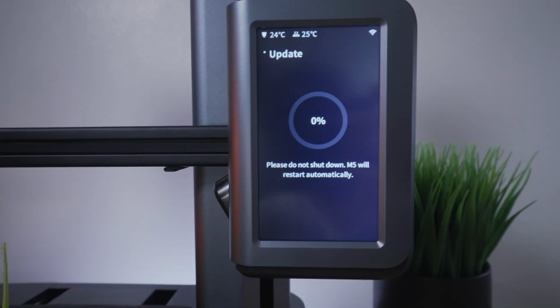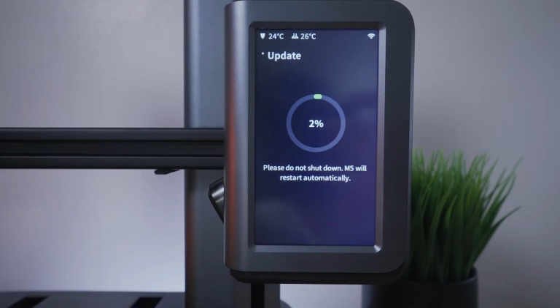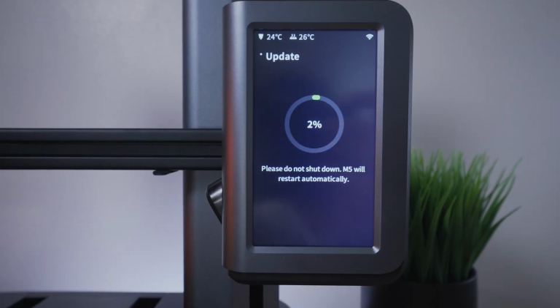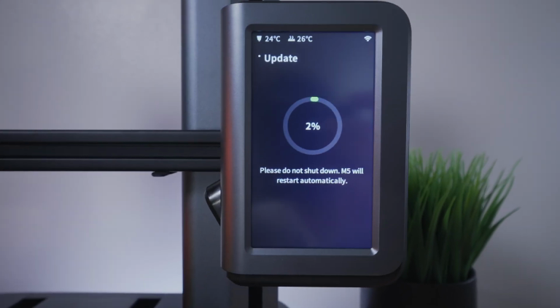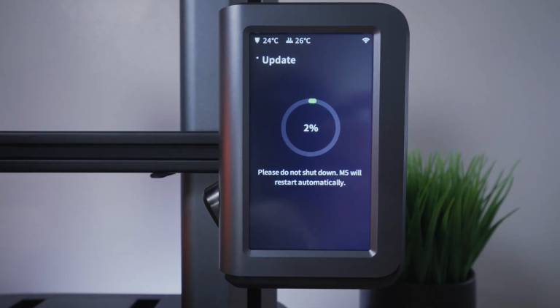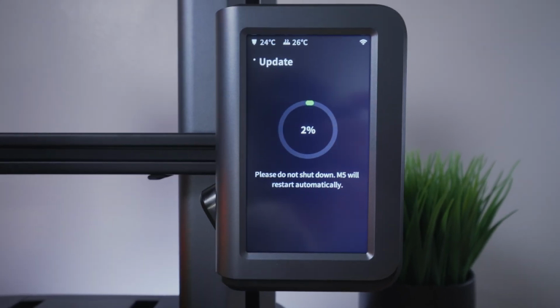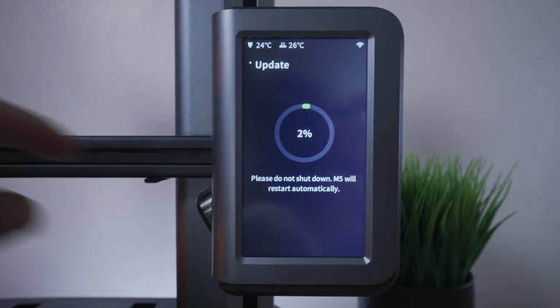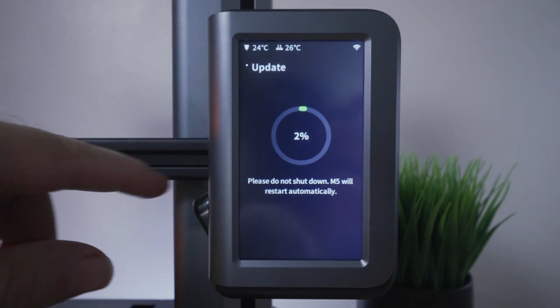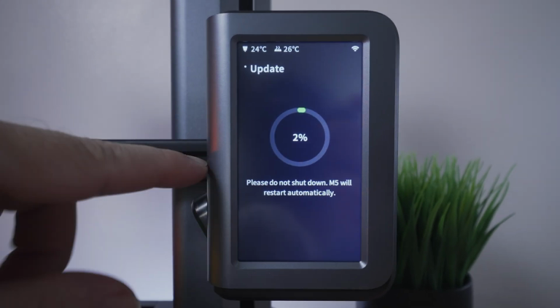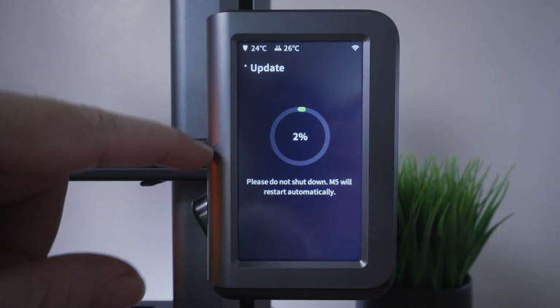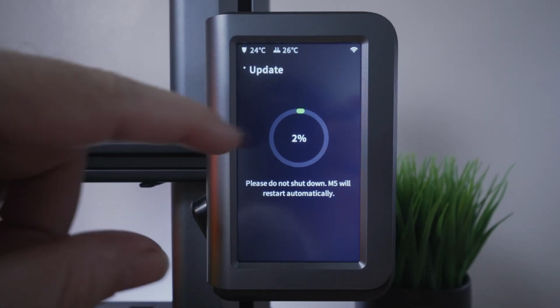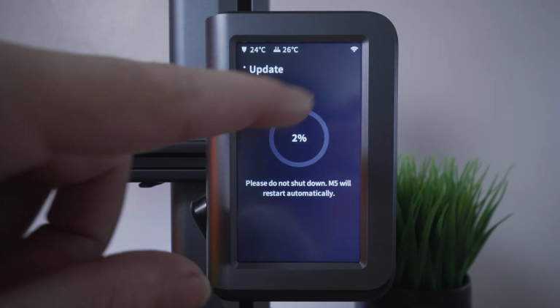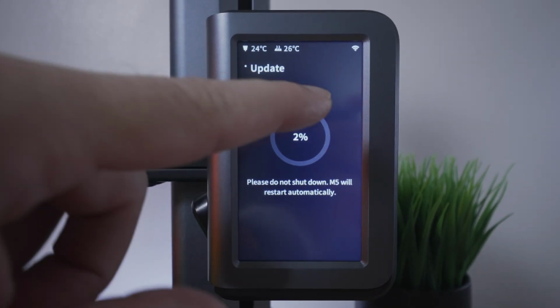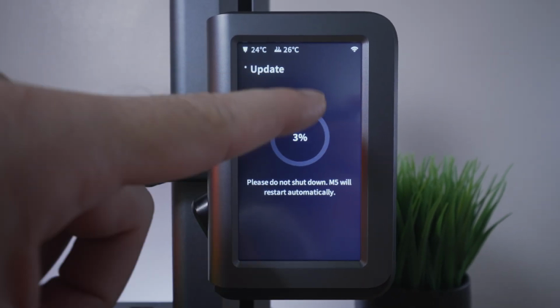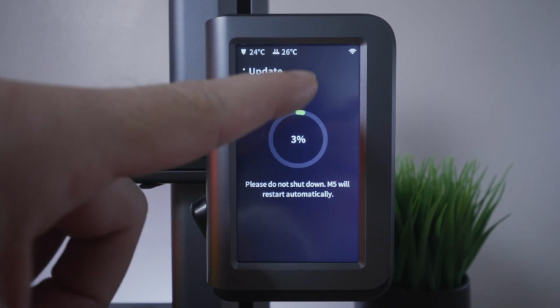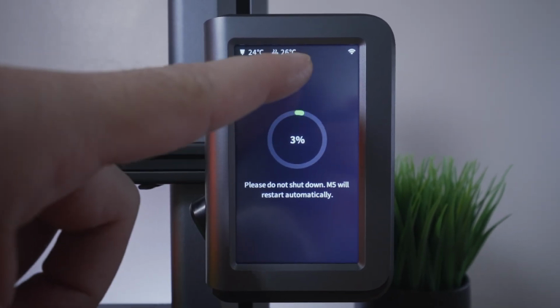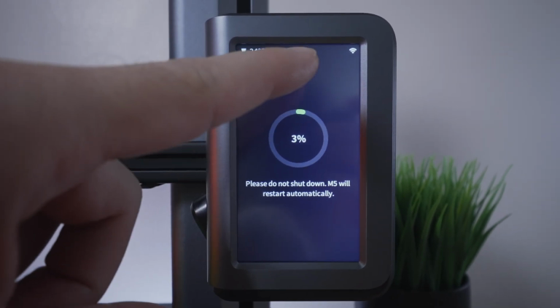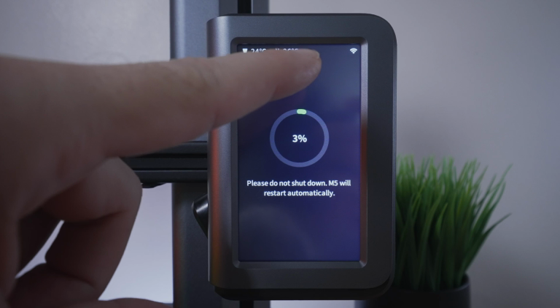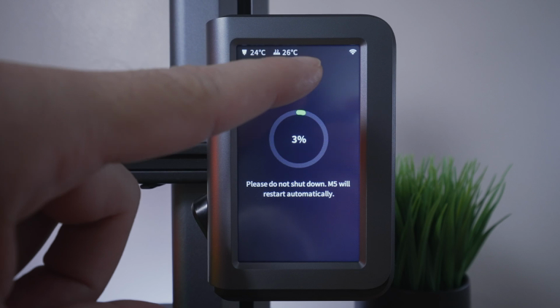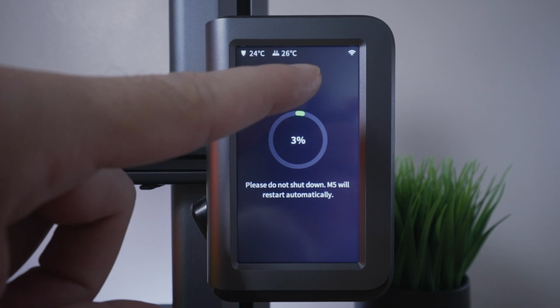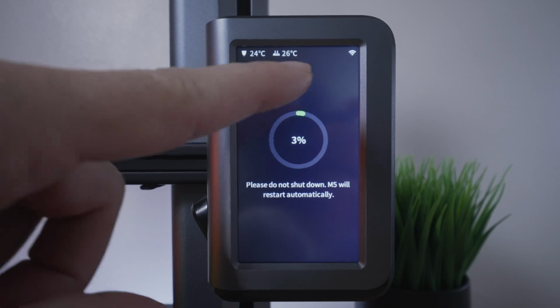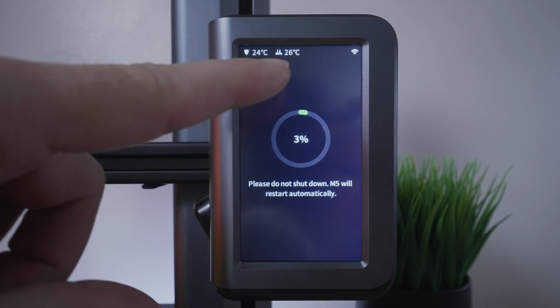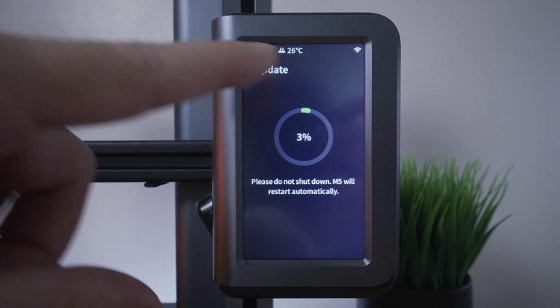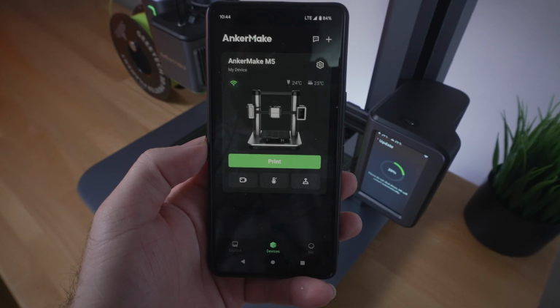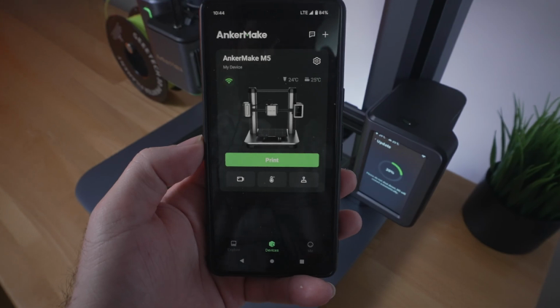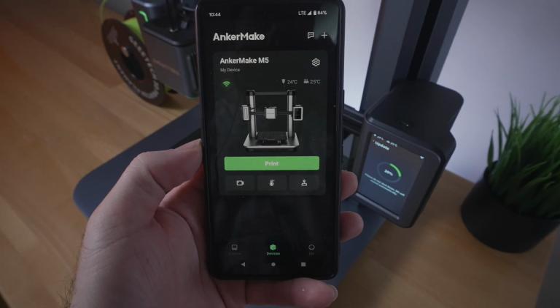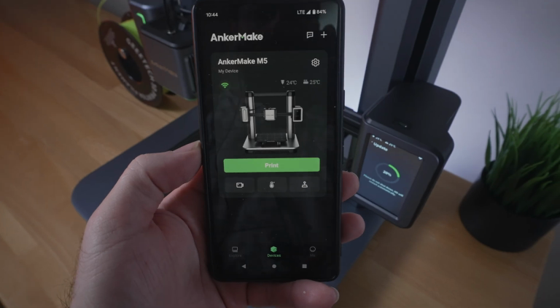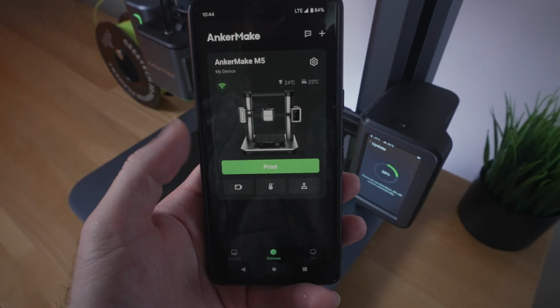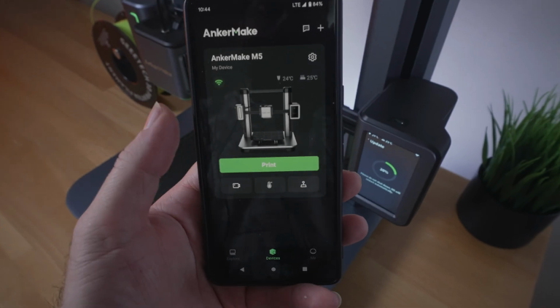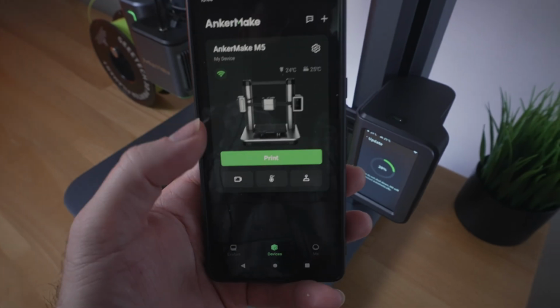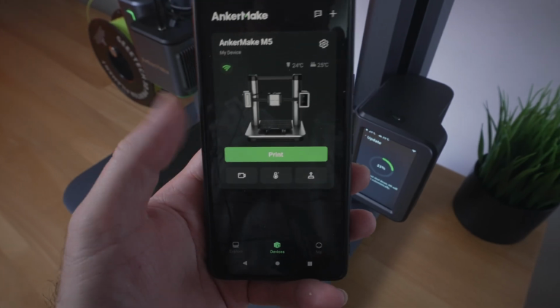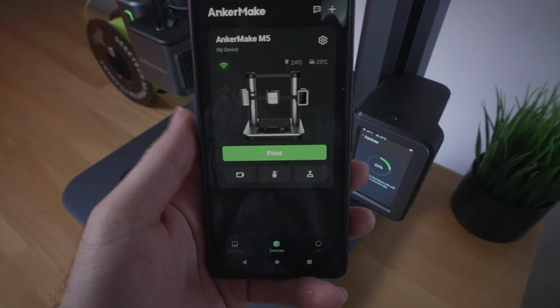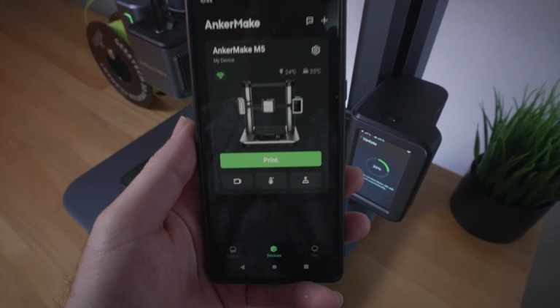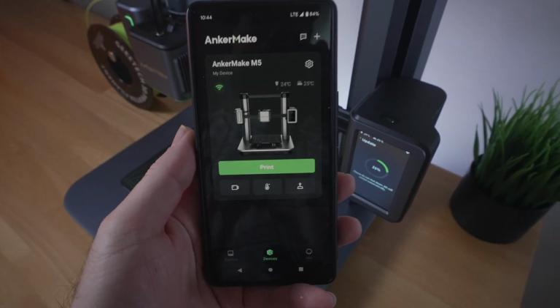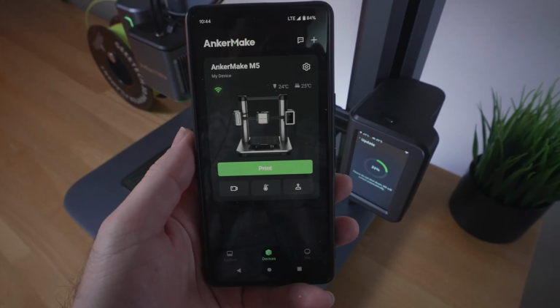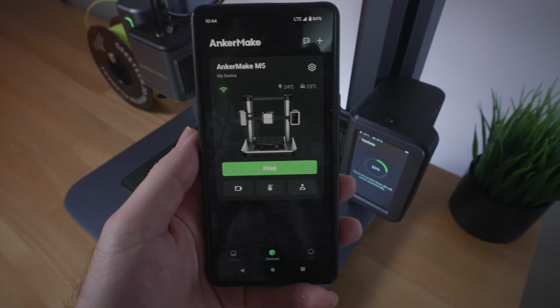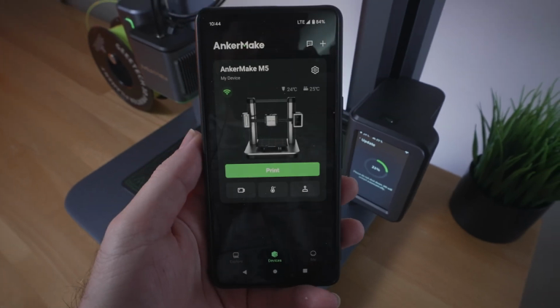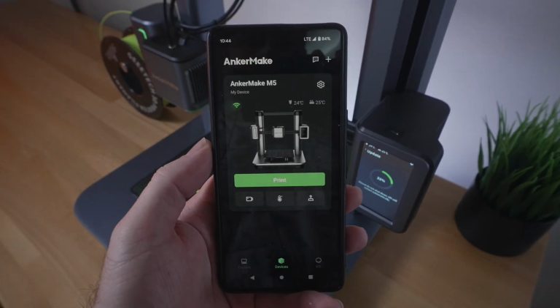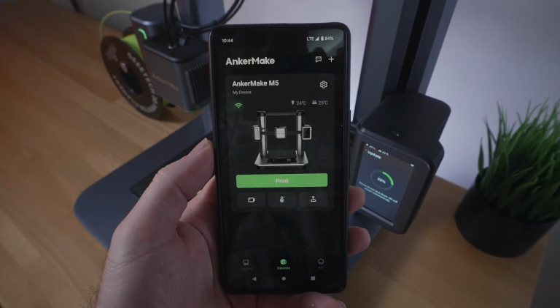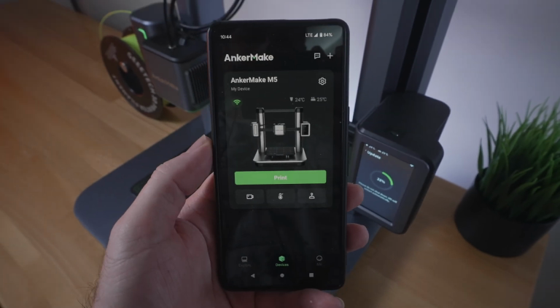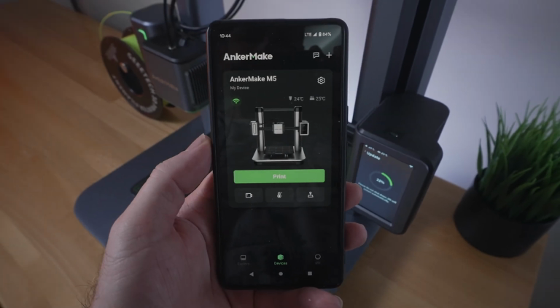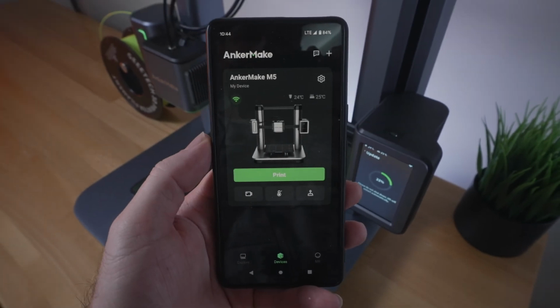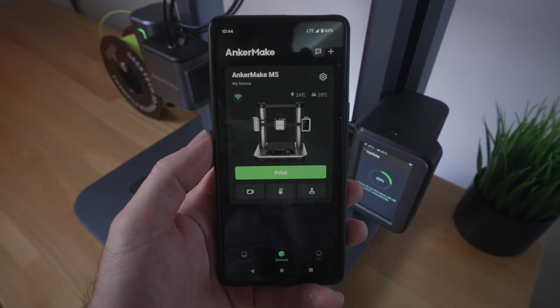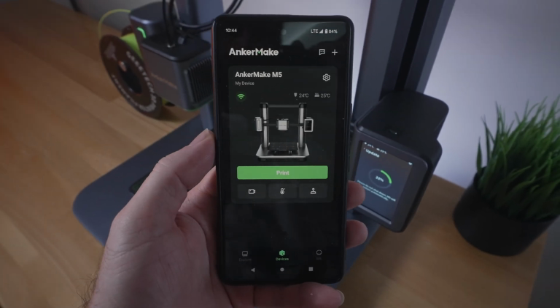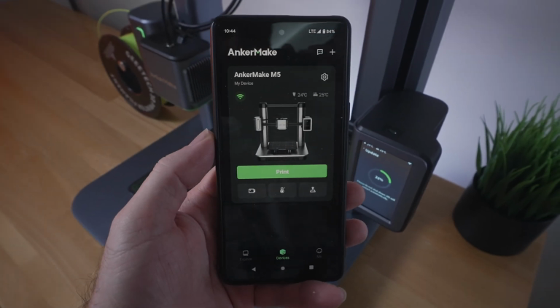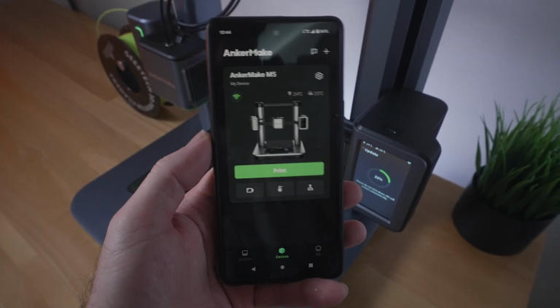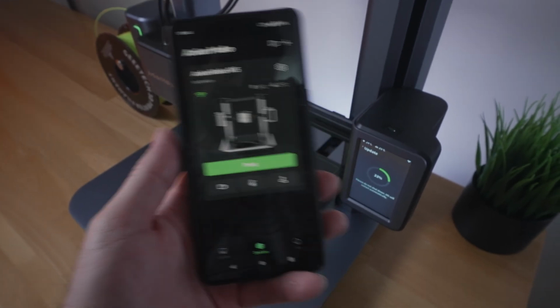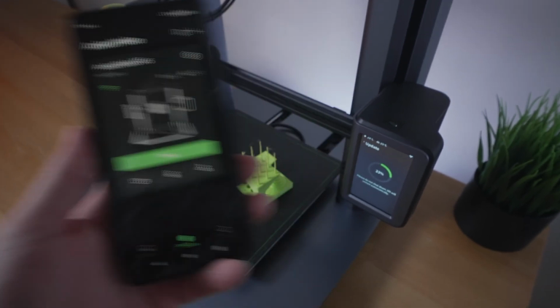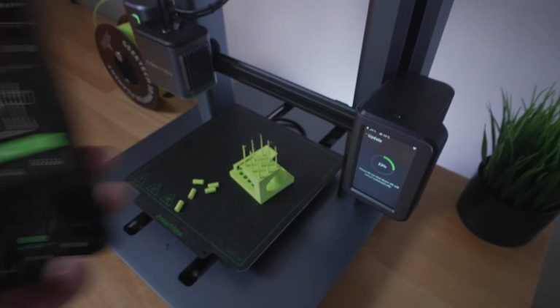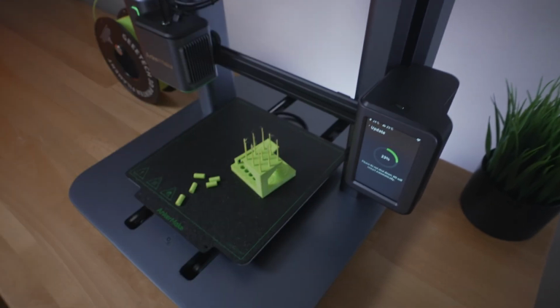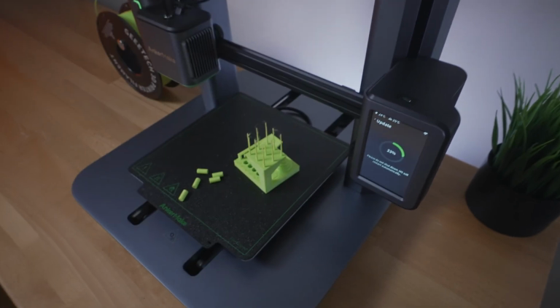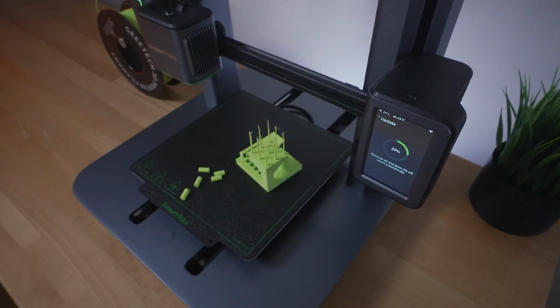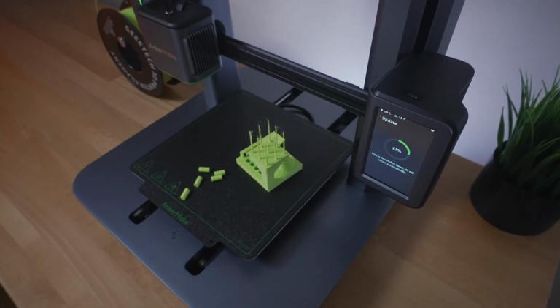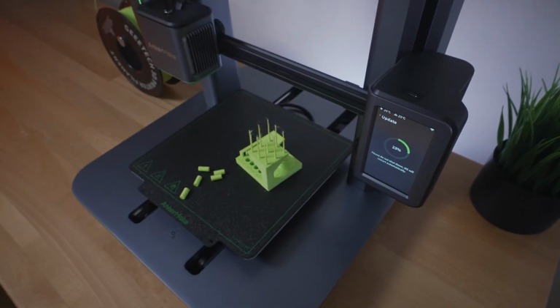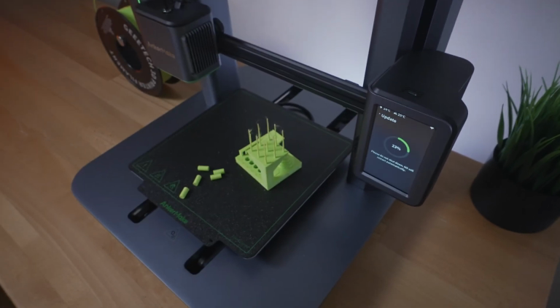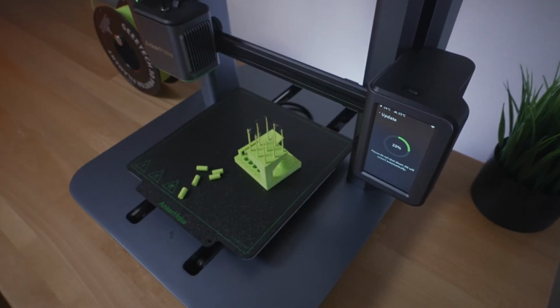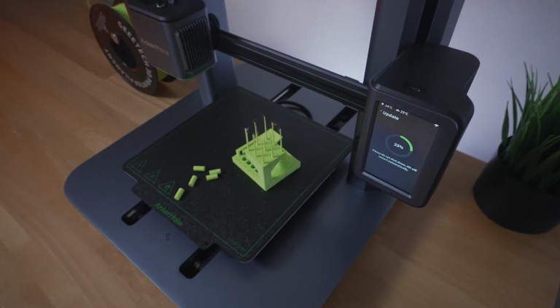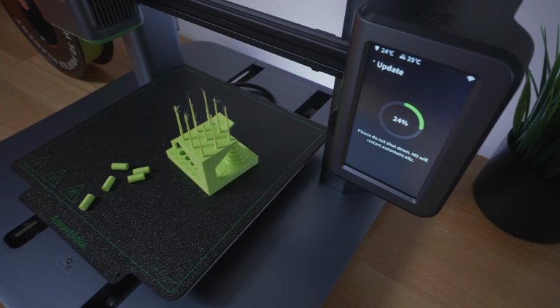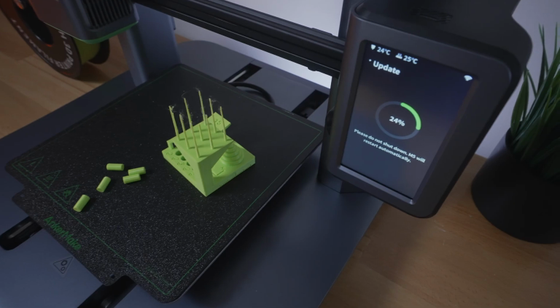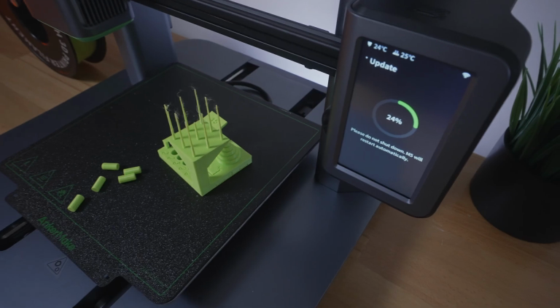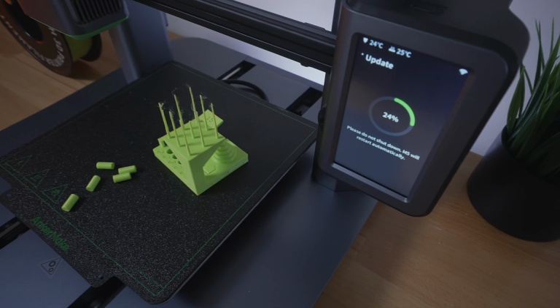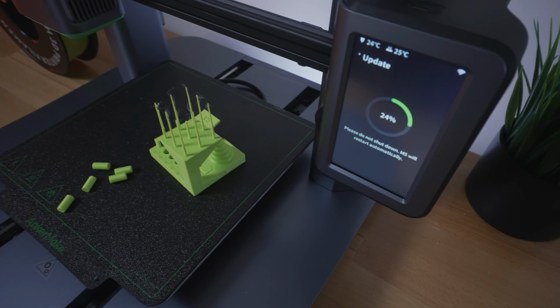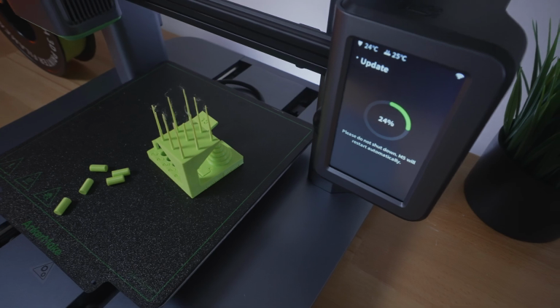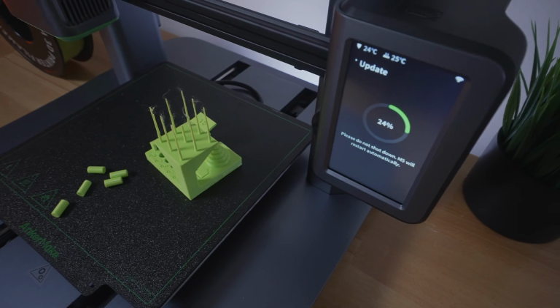Let's go ahead and do that and let it update, and we'll see if we can connect. We do have the Wi-Fi active, and on the app I am connected, so it should be all good to go. We'll see here in a second.